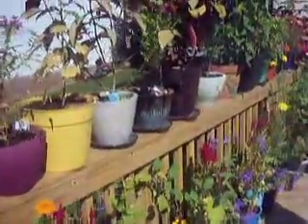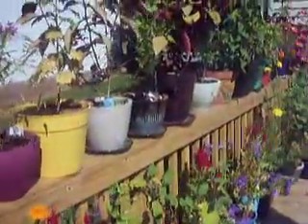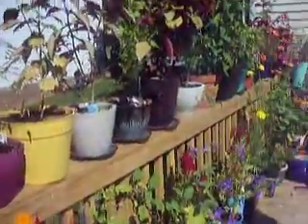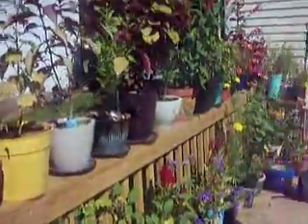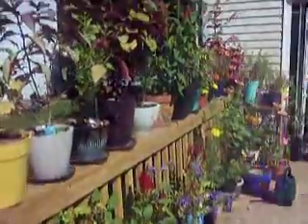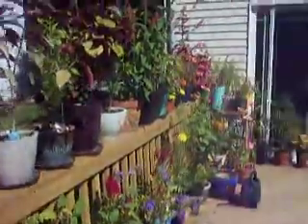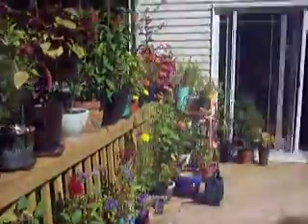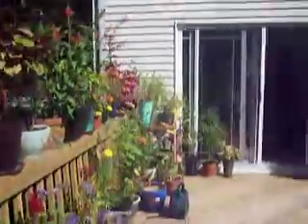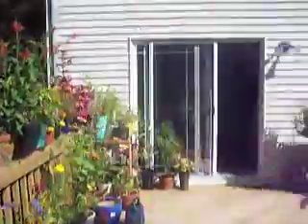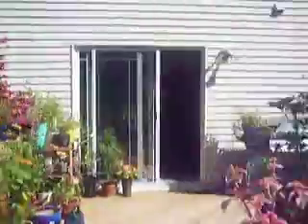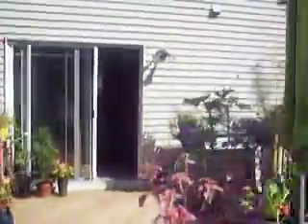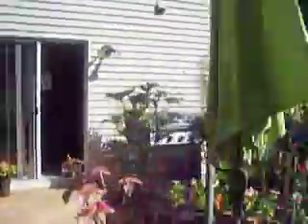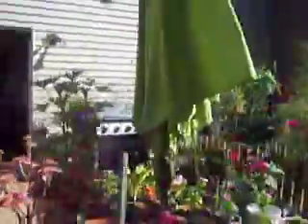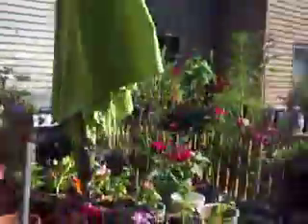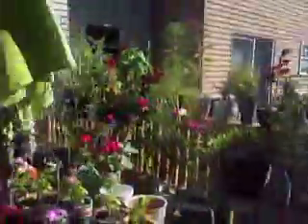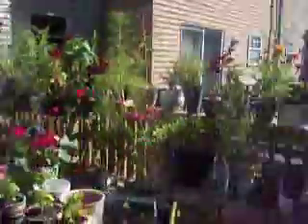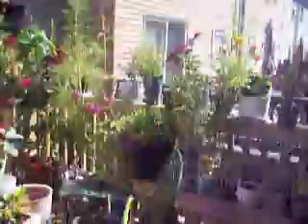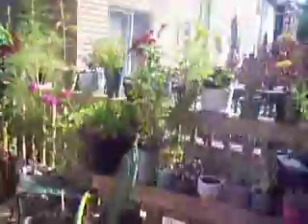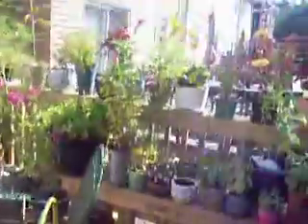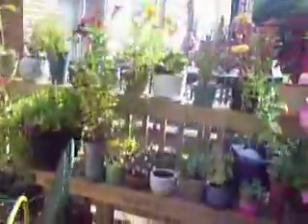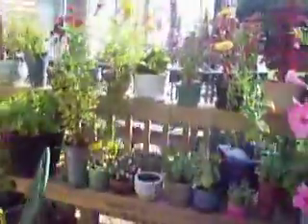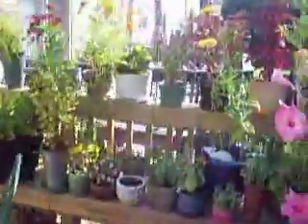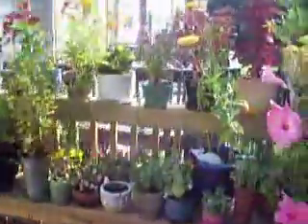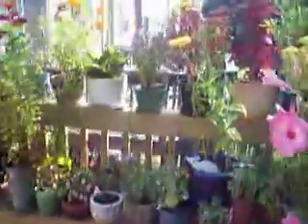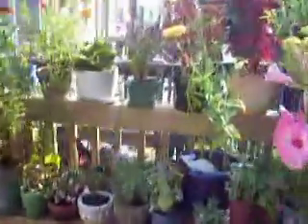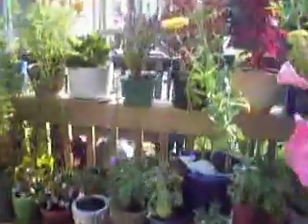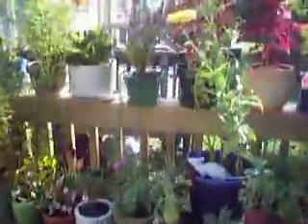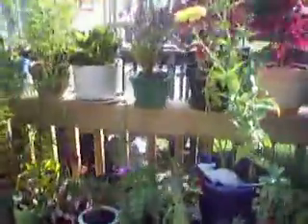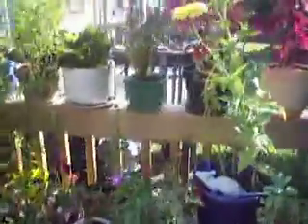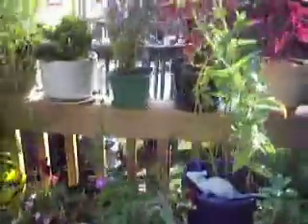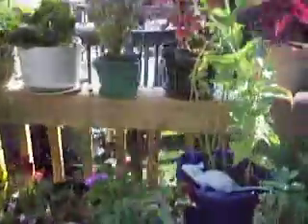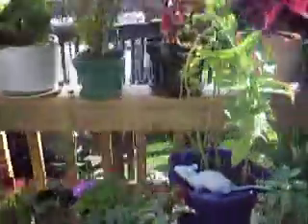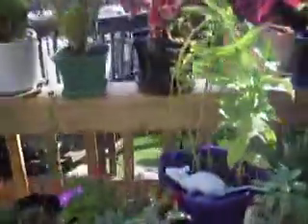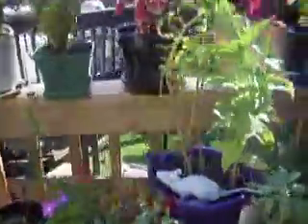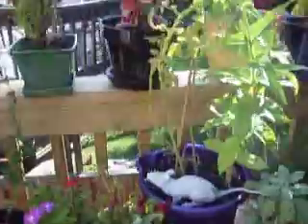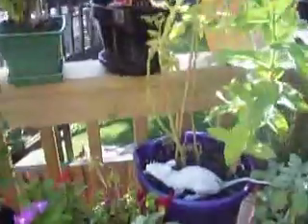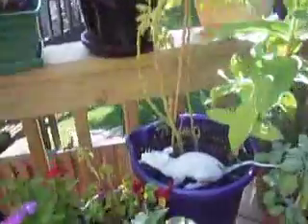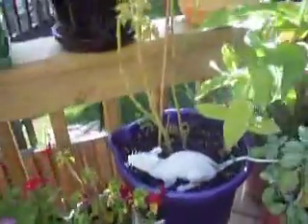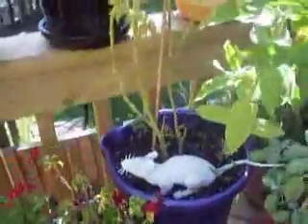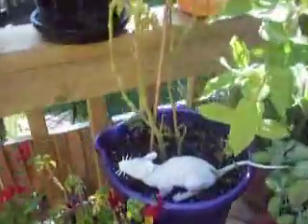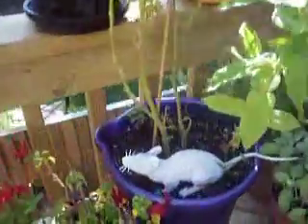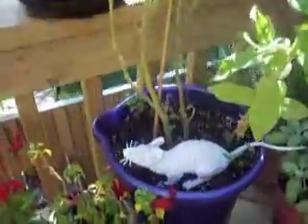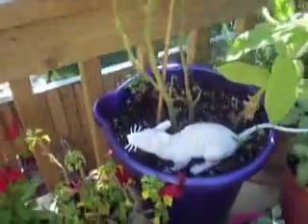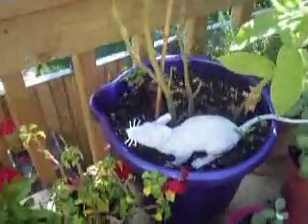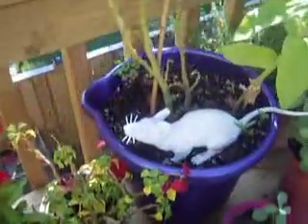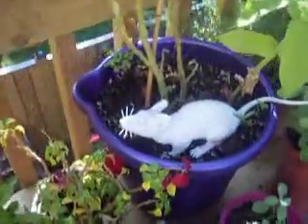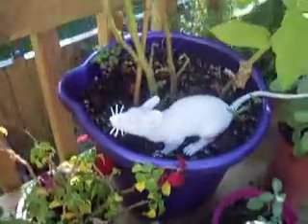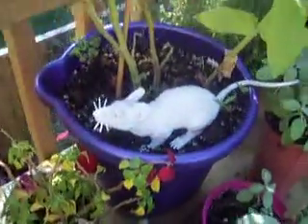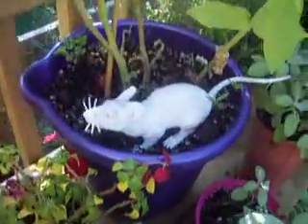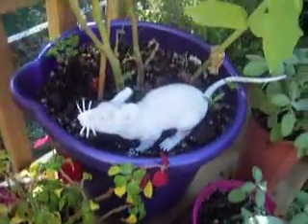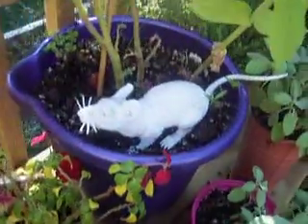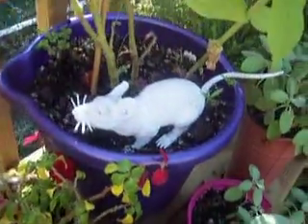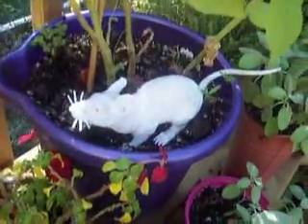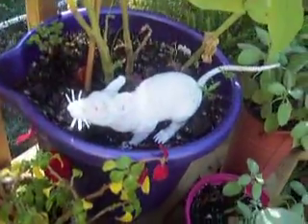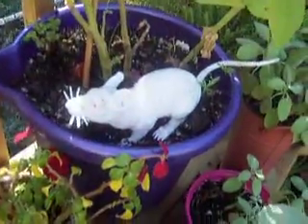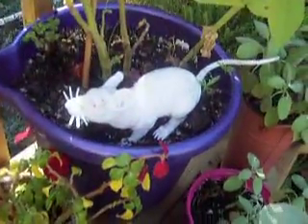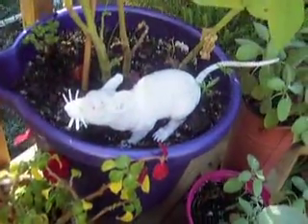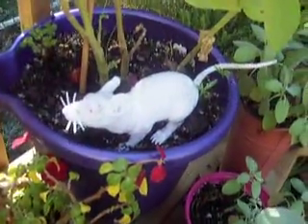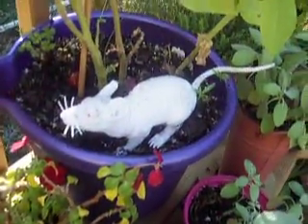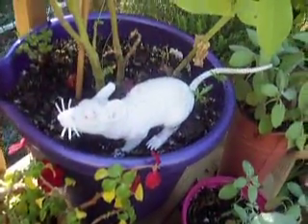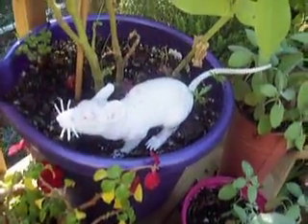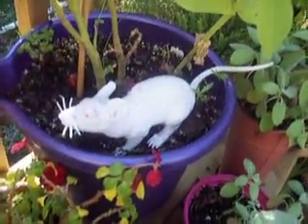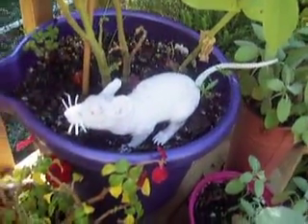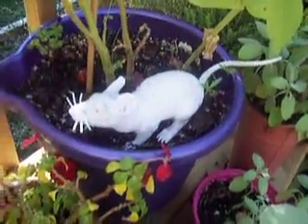I want to see the rat again. Look what he's doing. Despite all my rage, I am still just a rat in a cage.